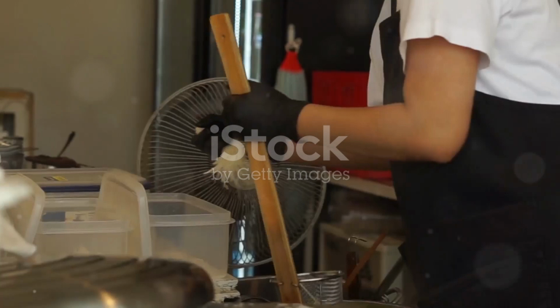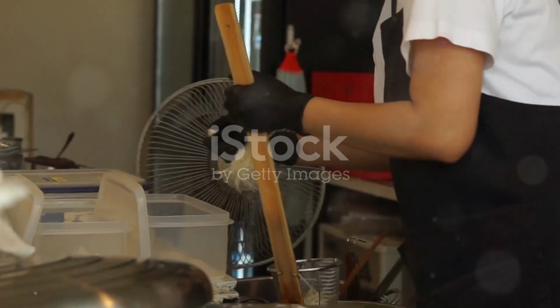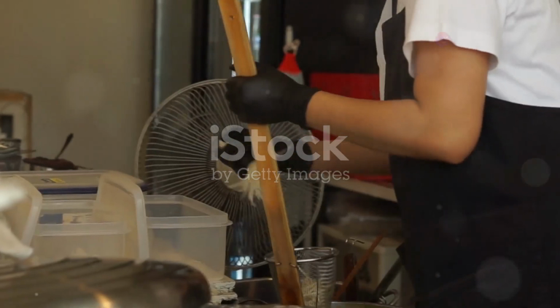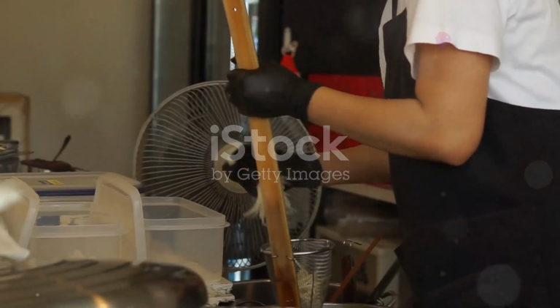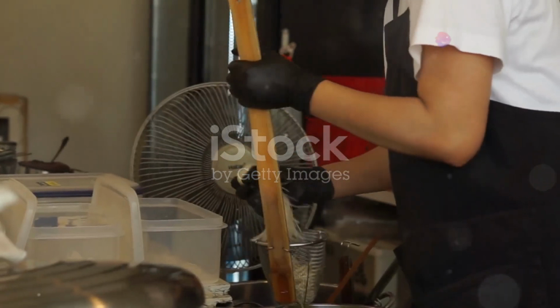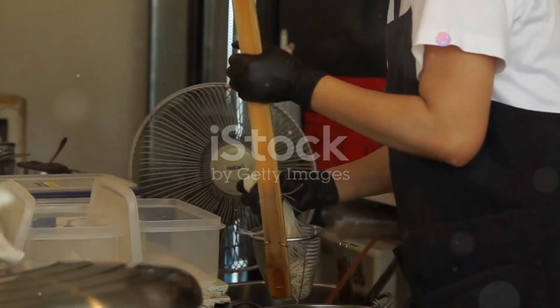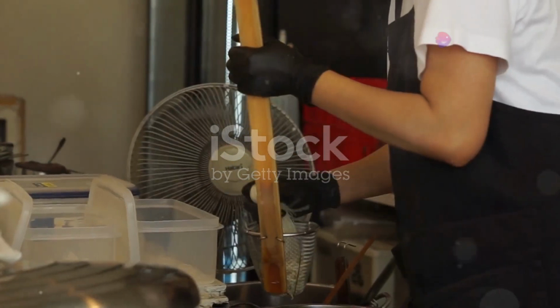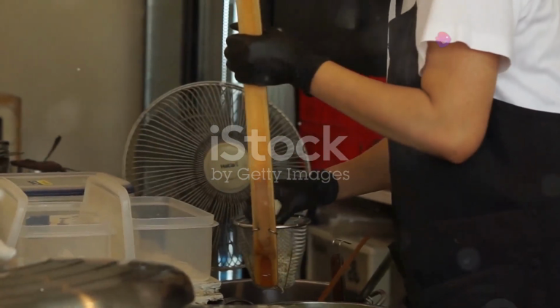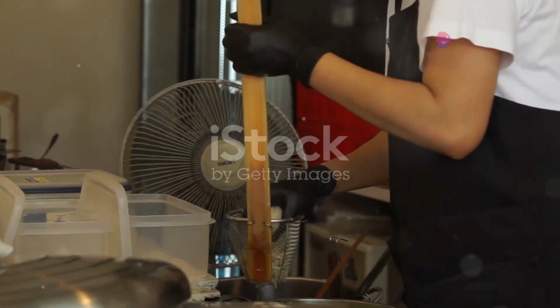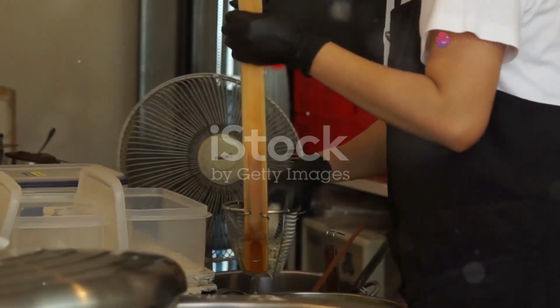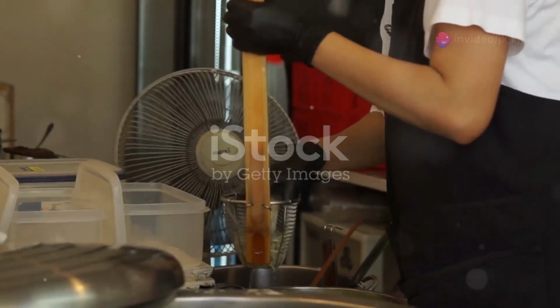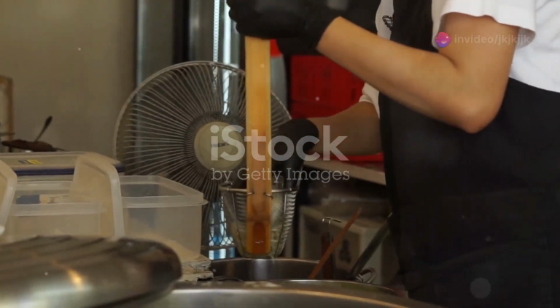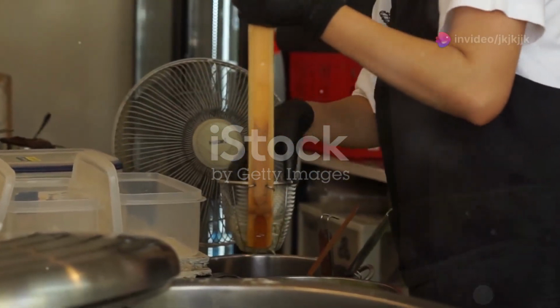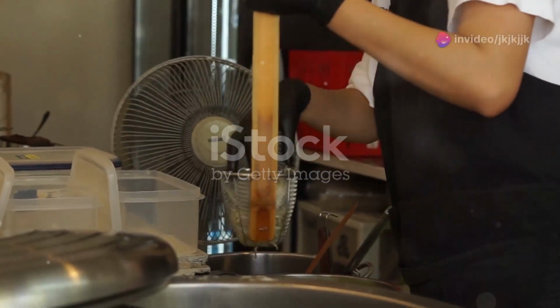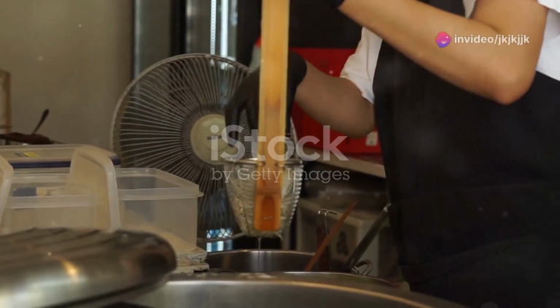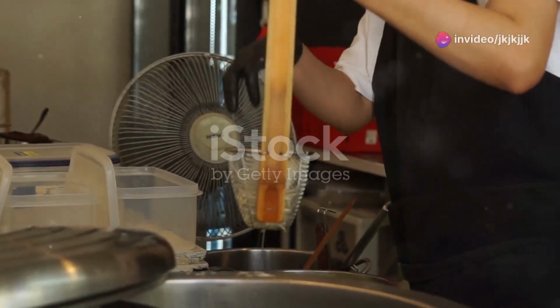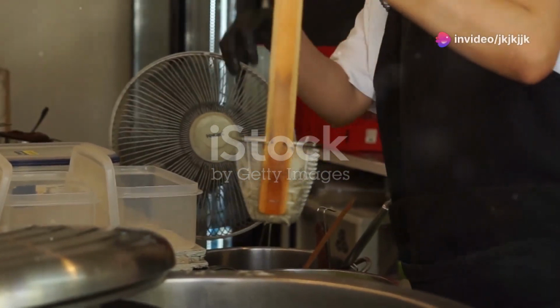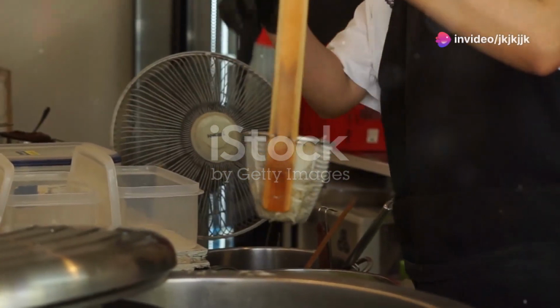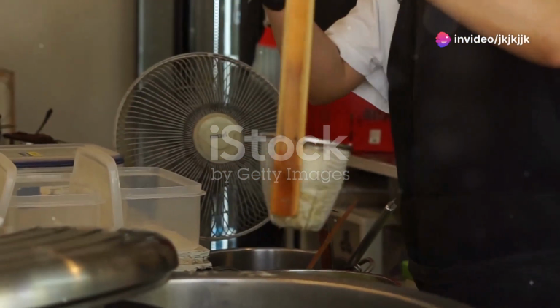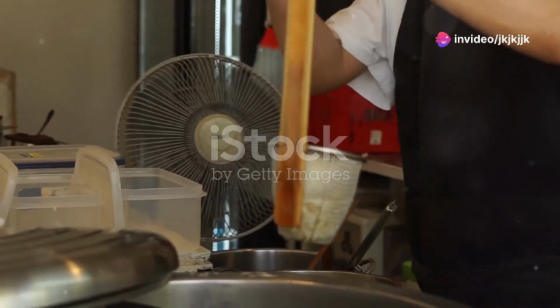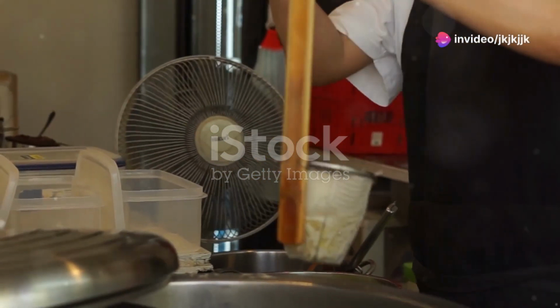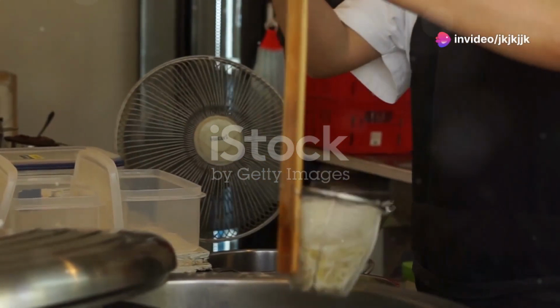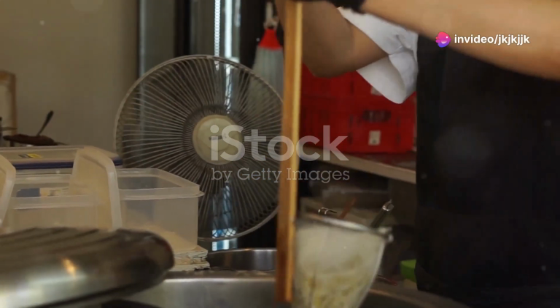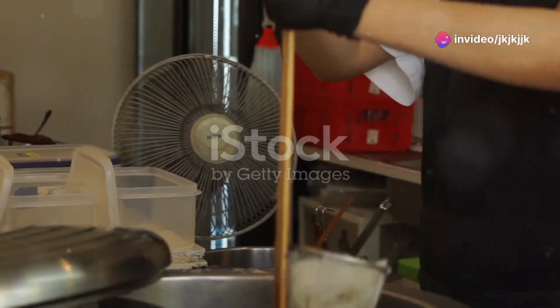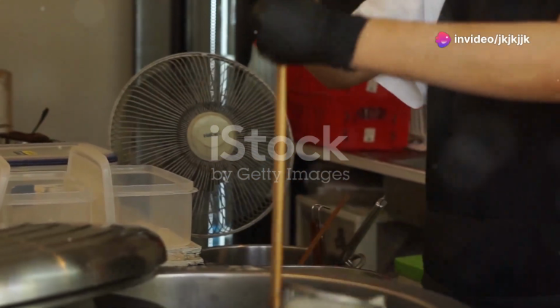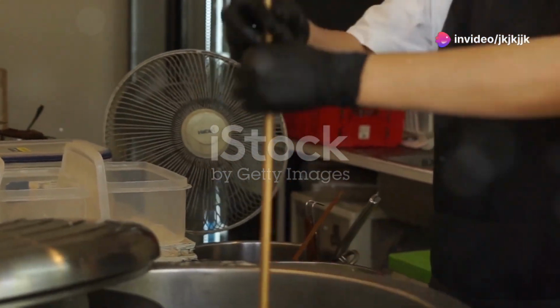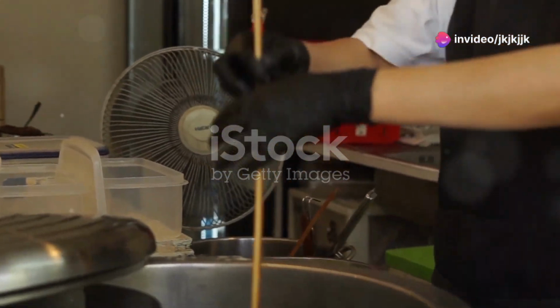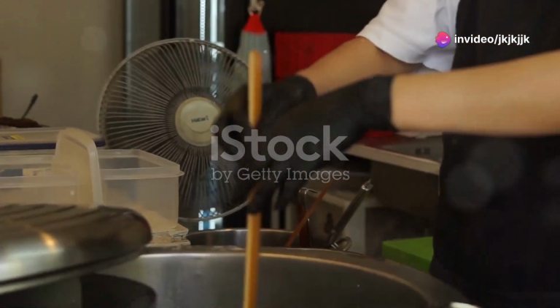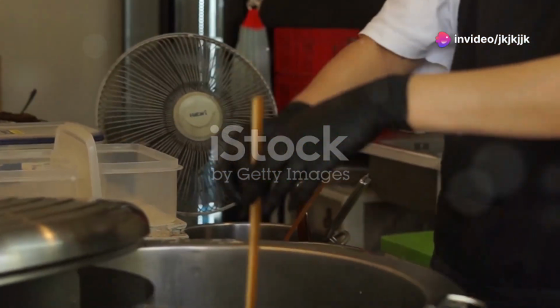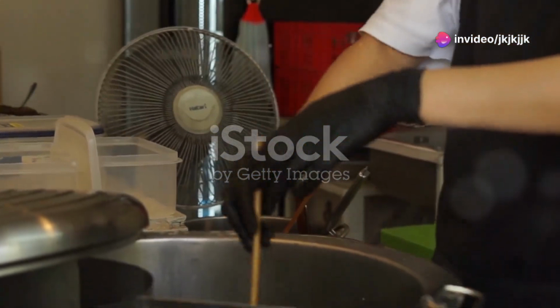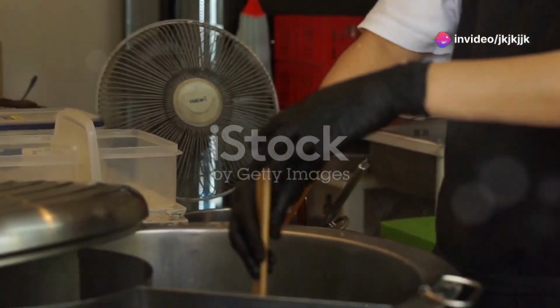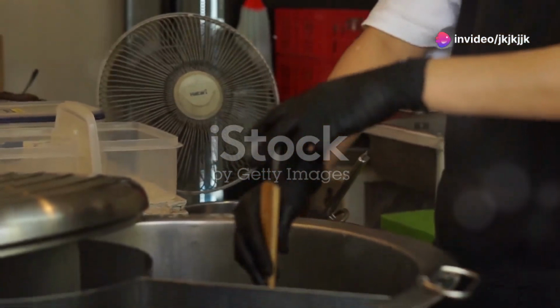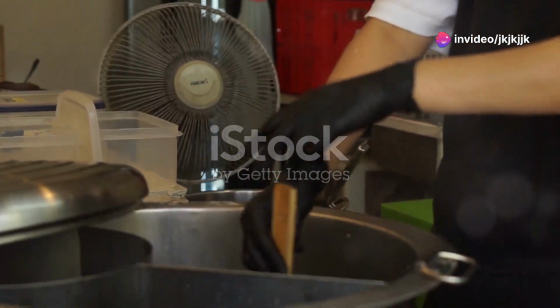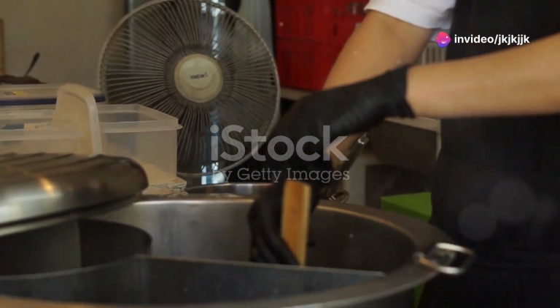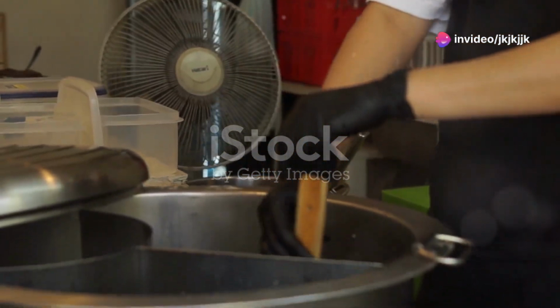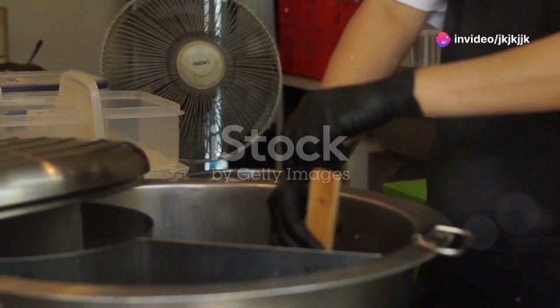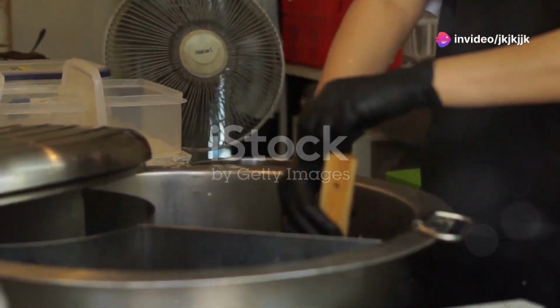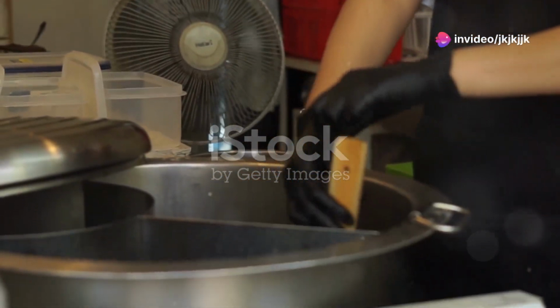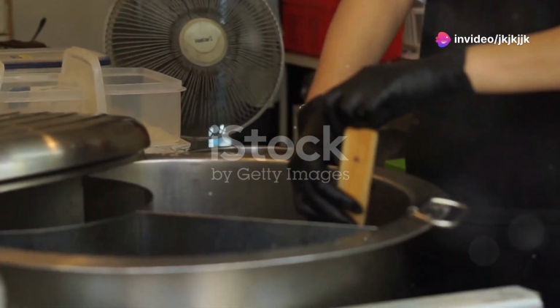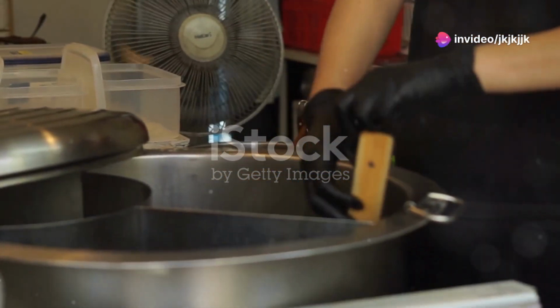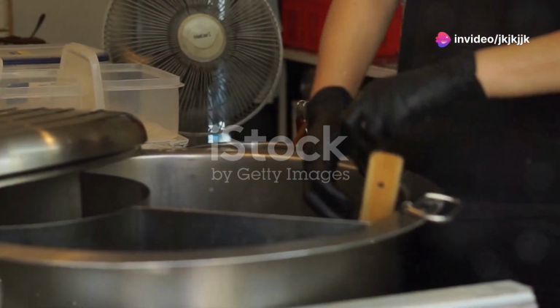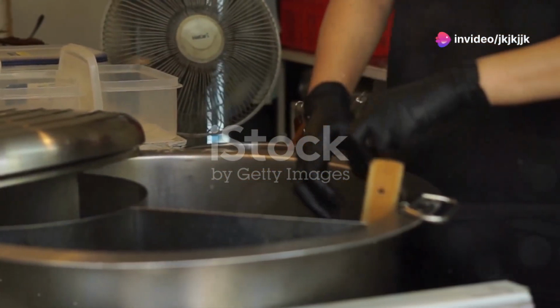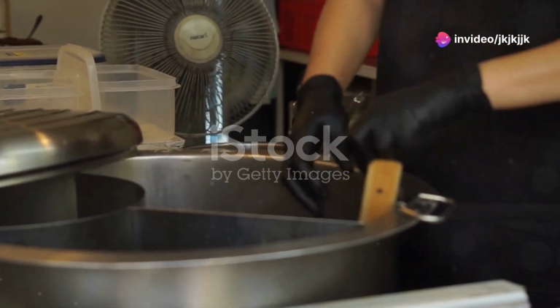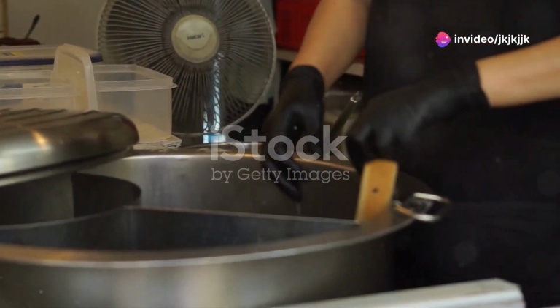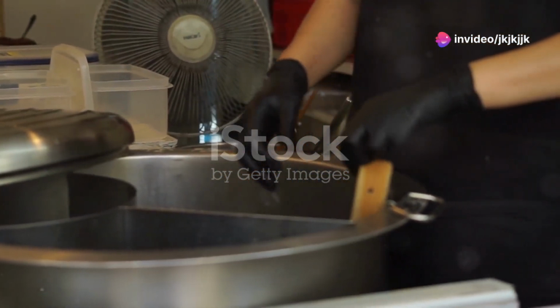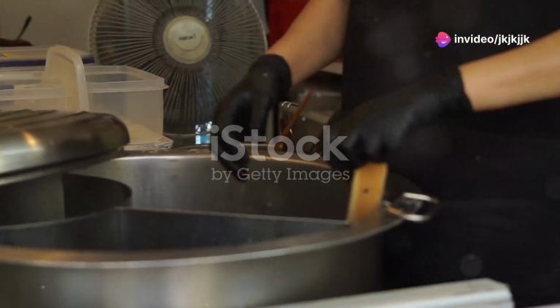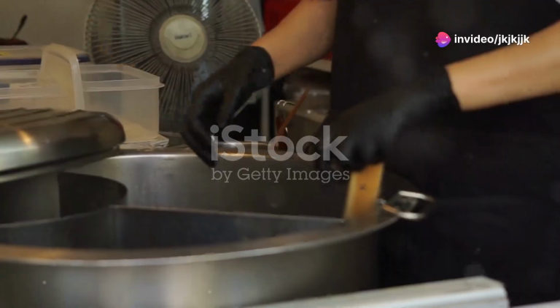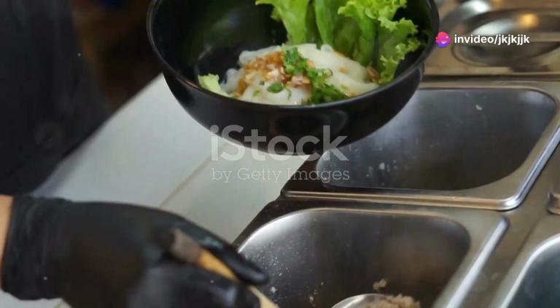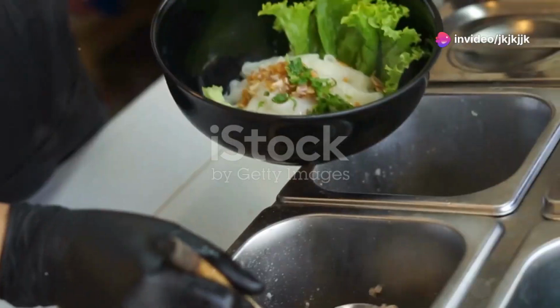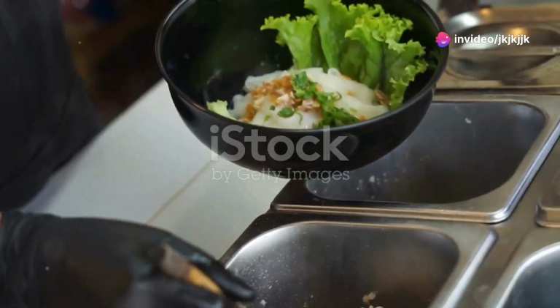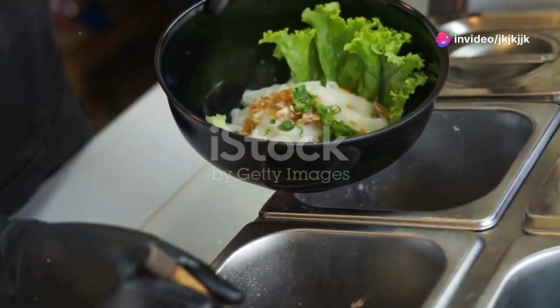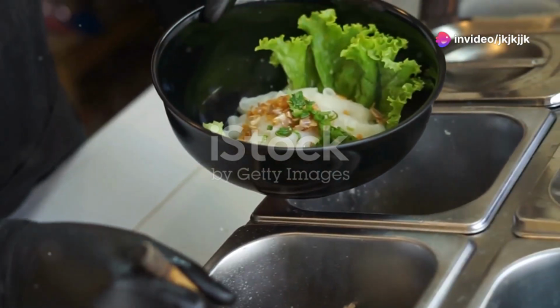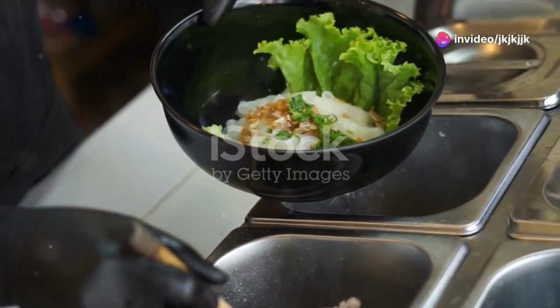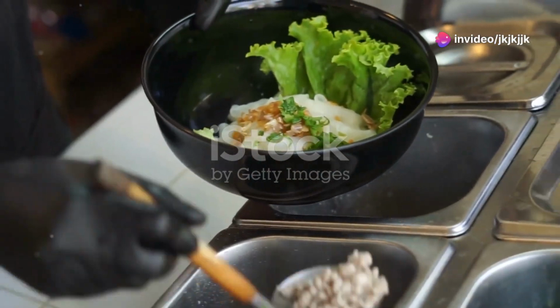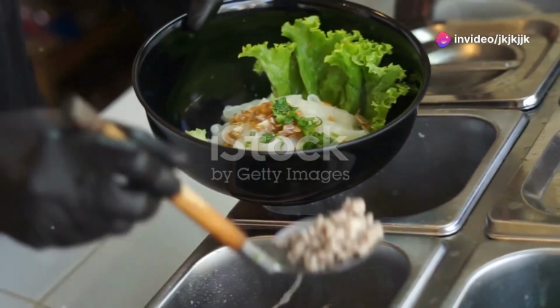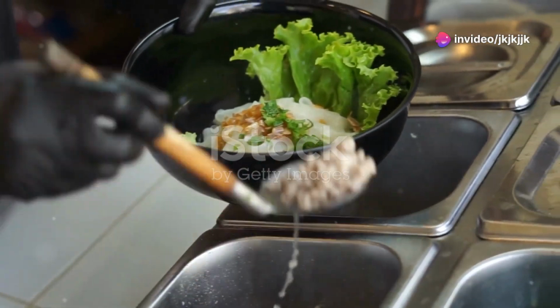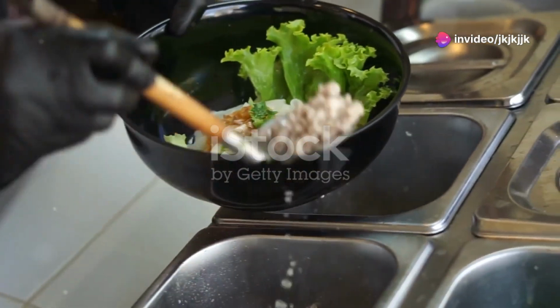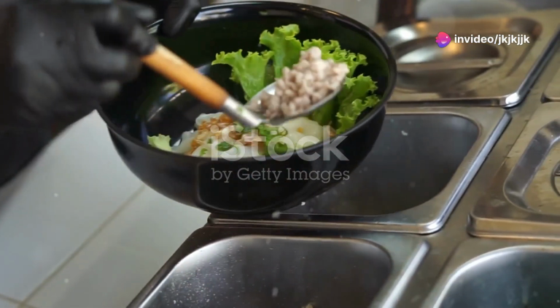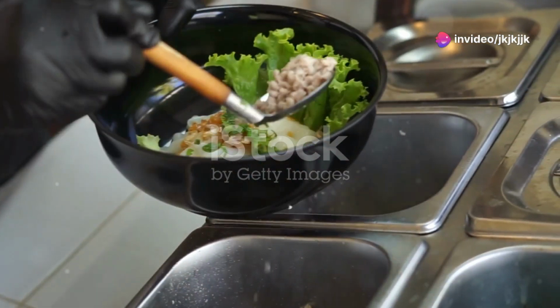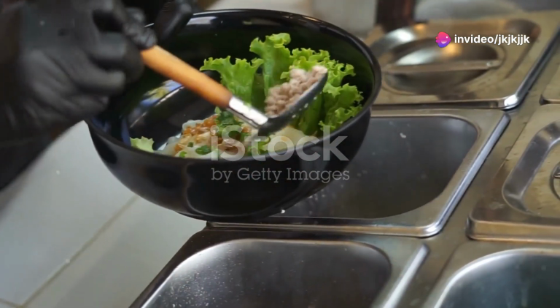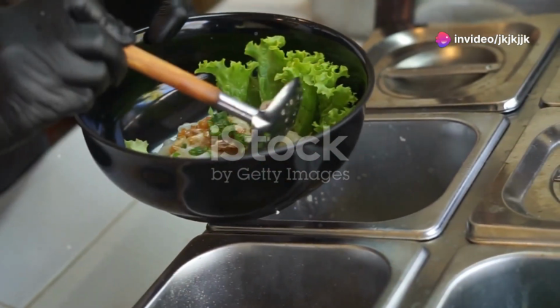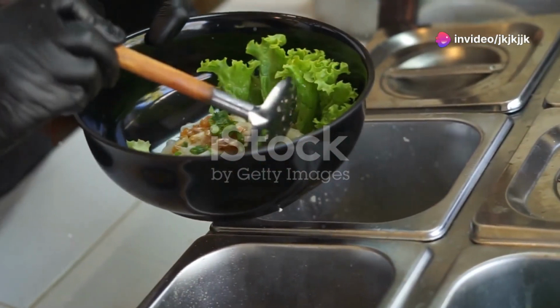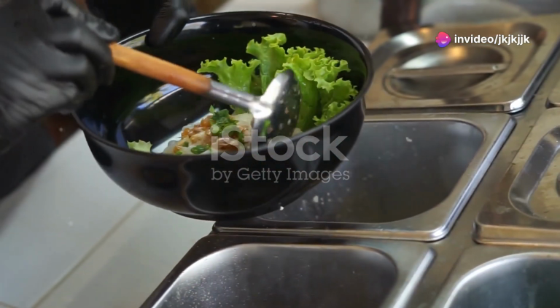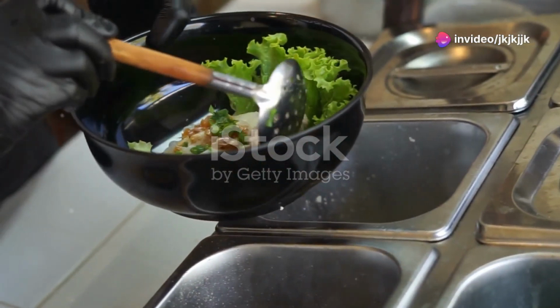Exposing the secret to restaurant-quality spicy Thai peanut noodles at home. You won't believe how easy it is.